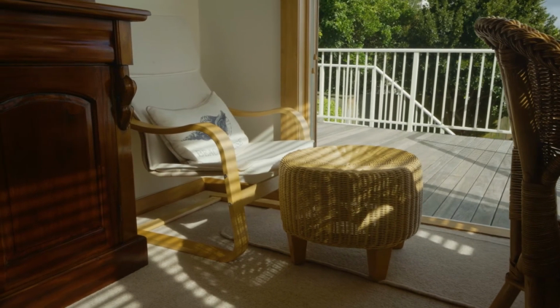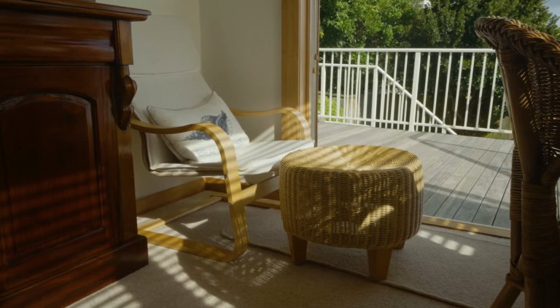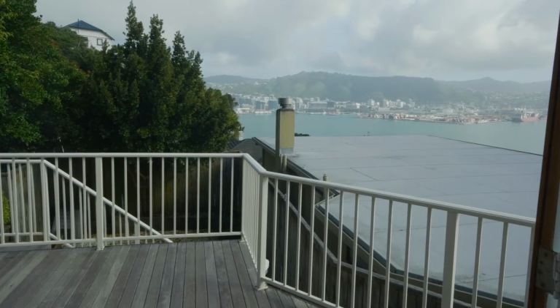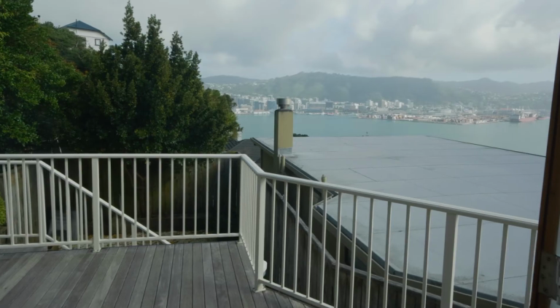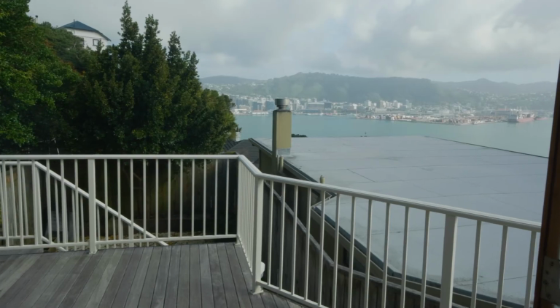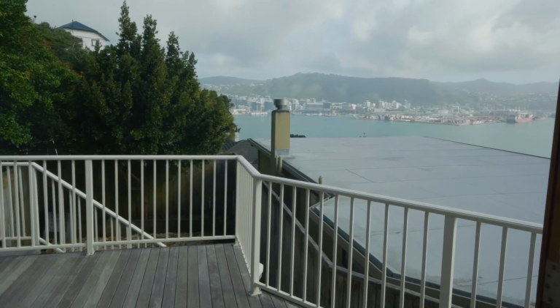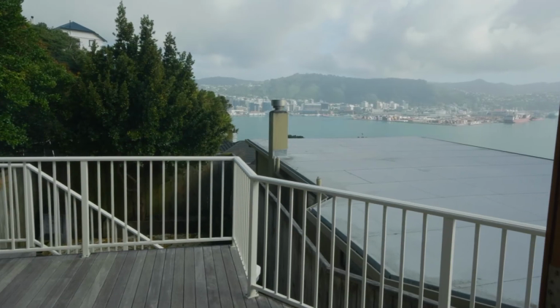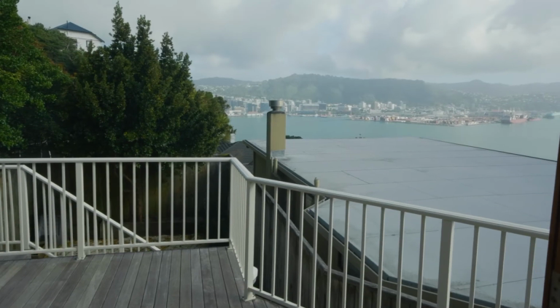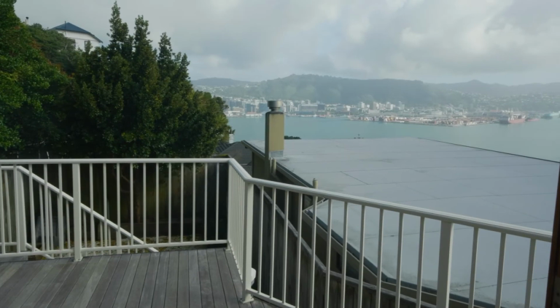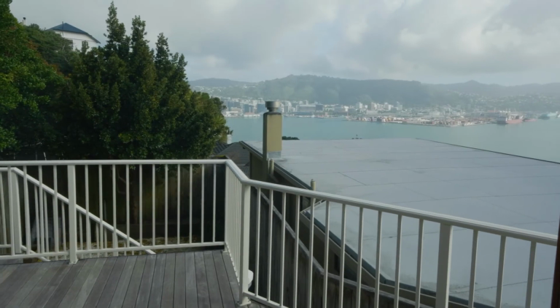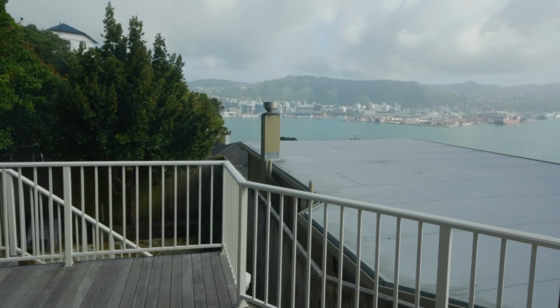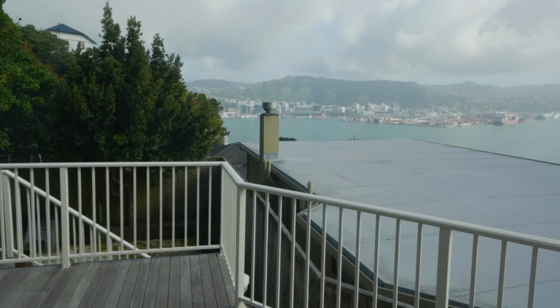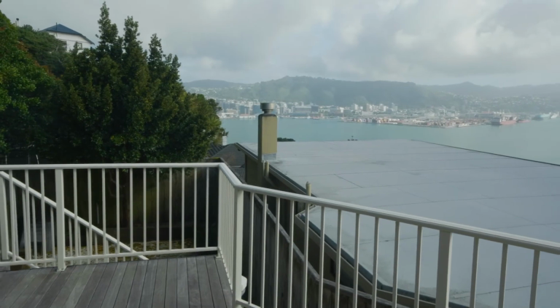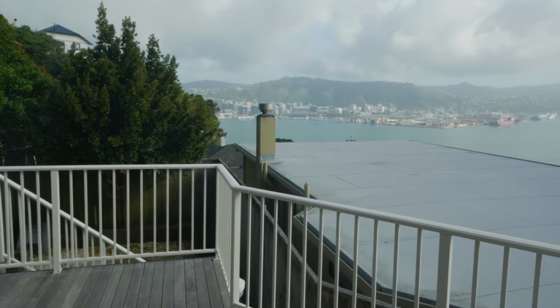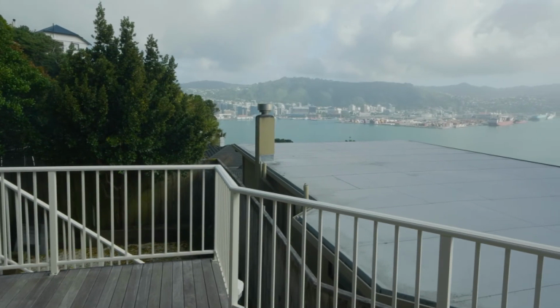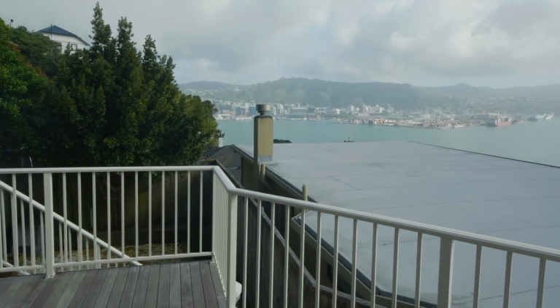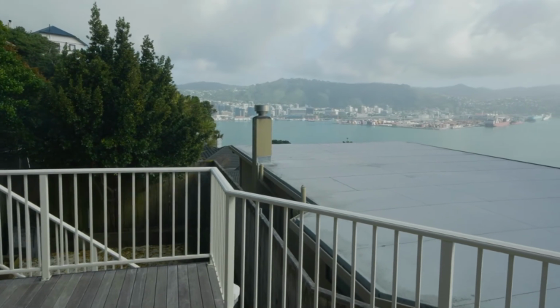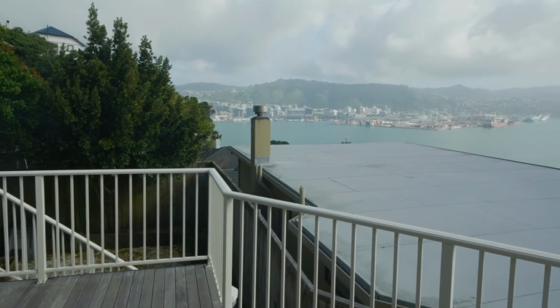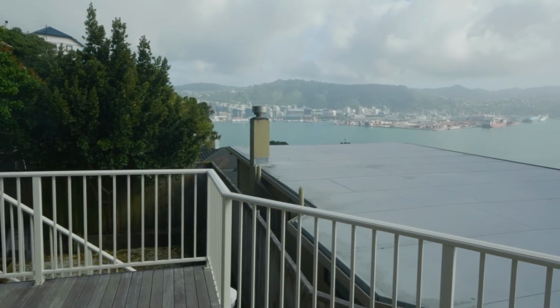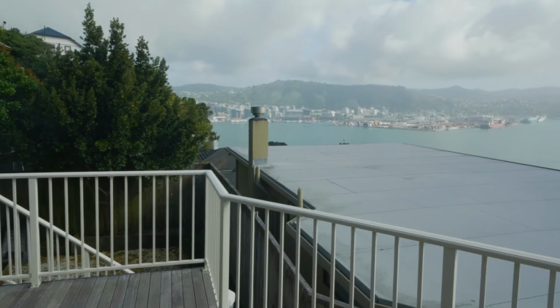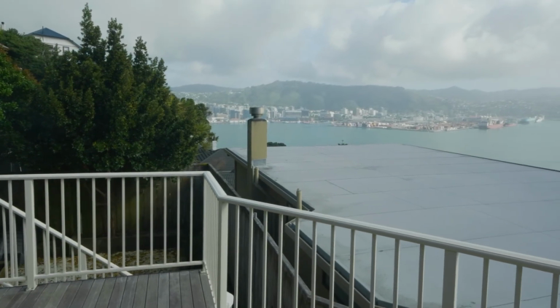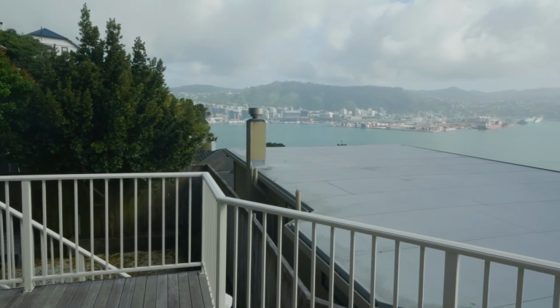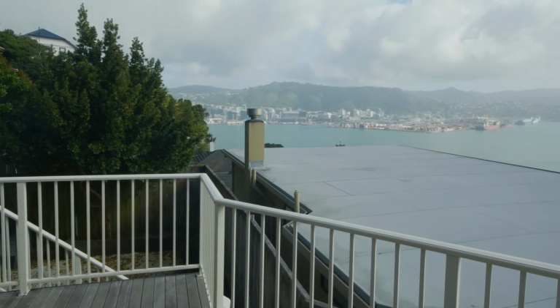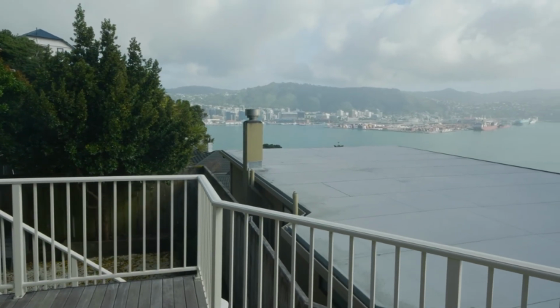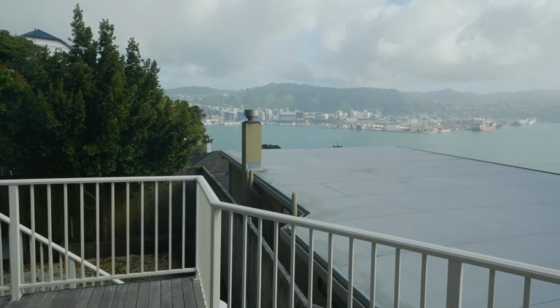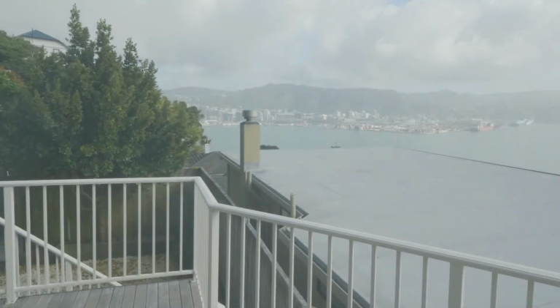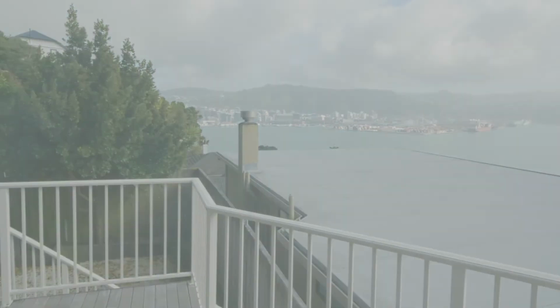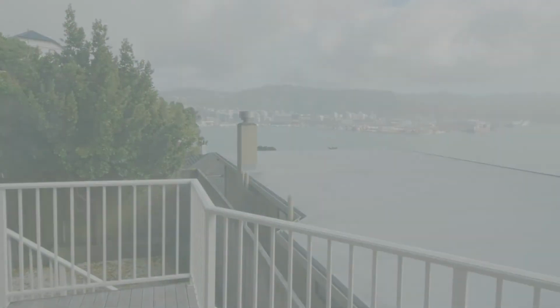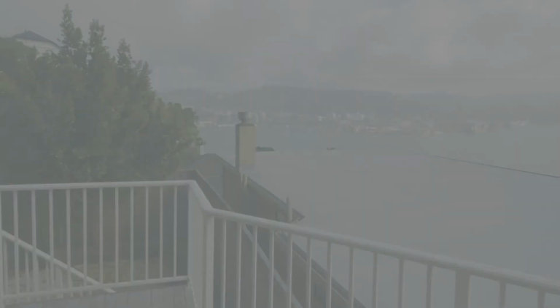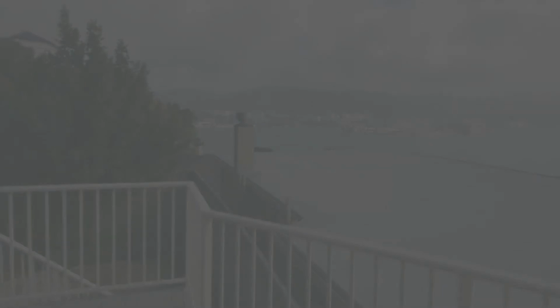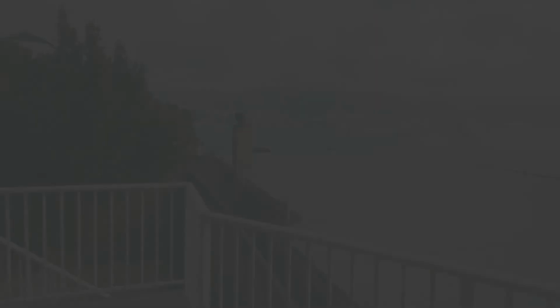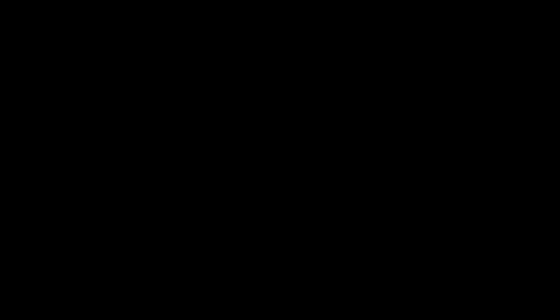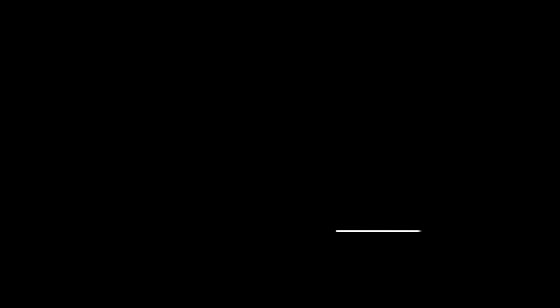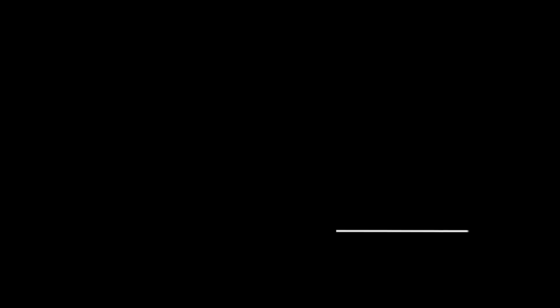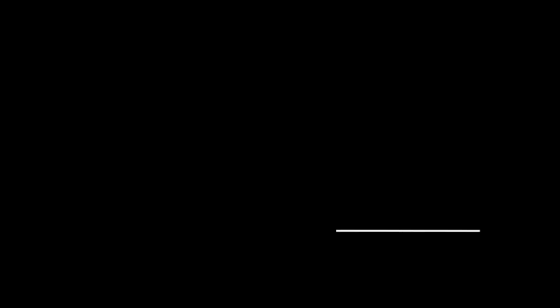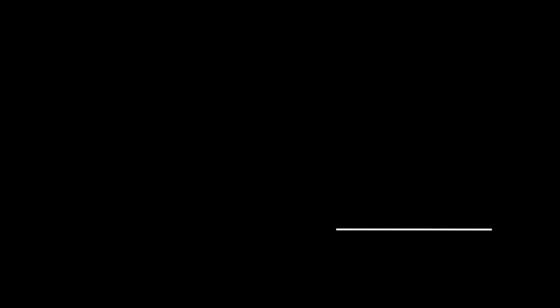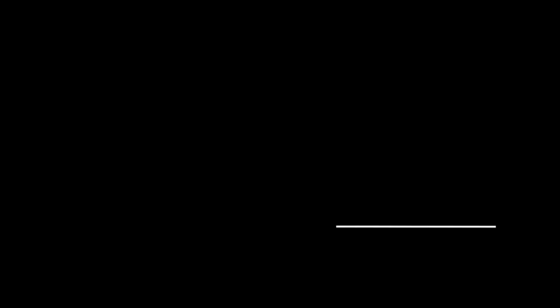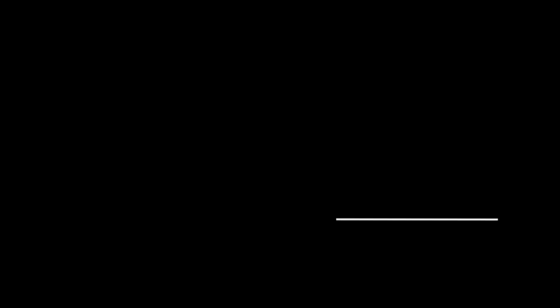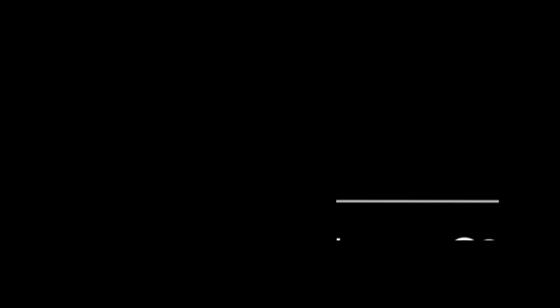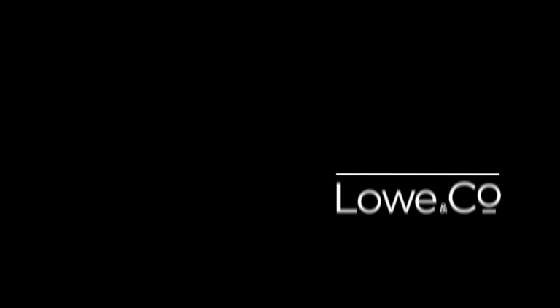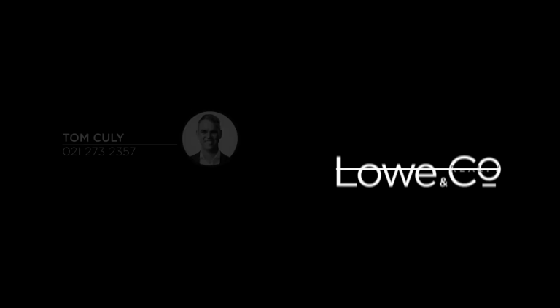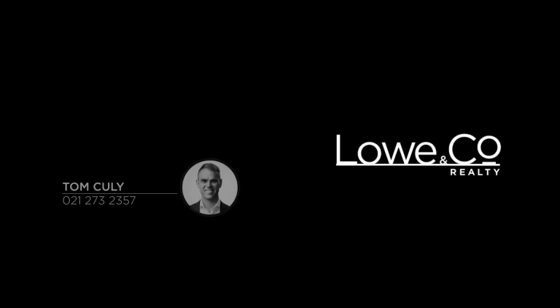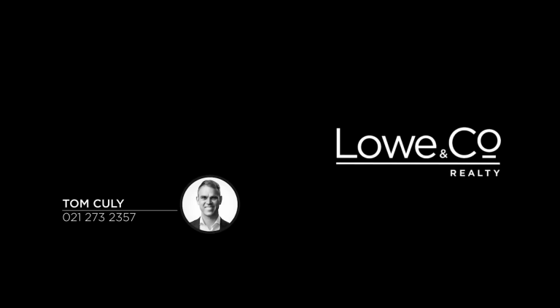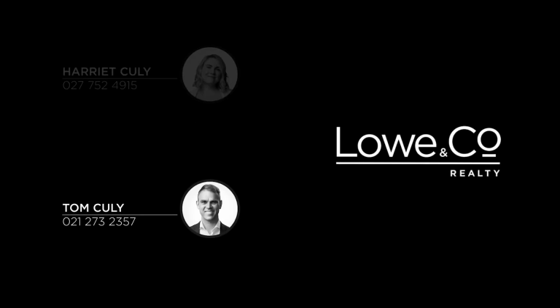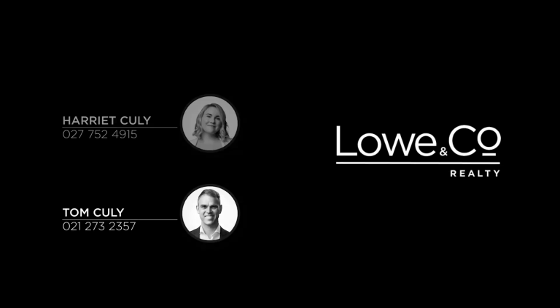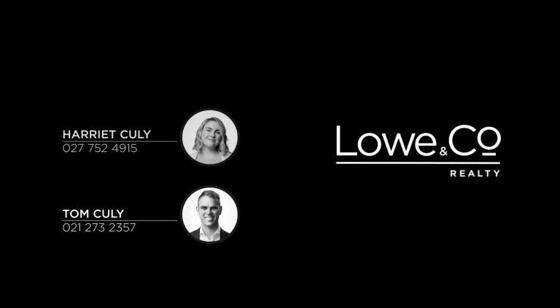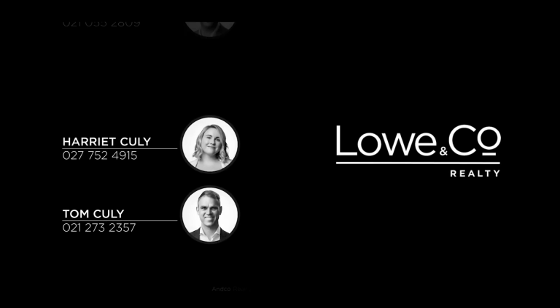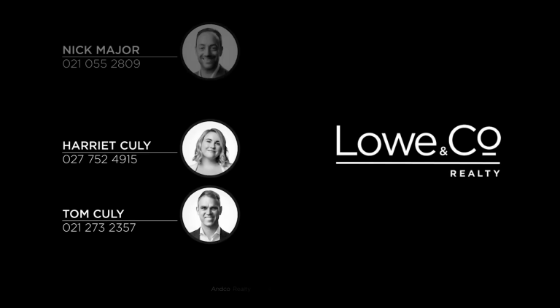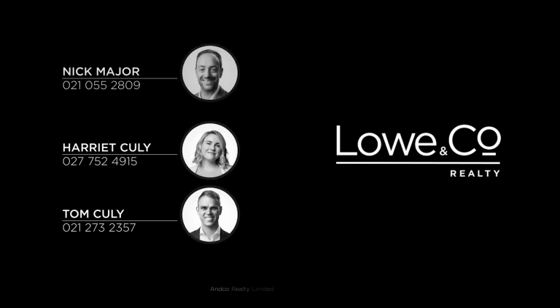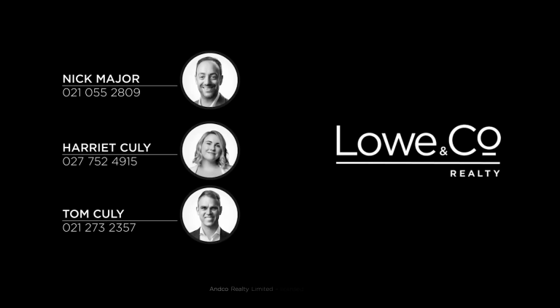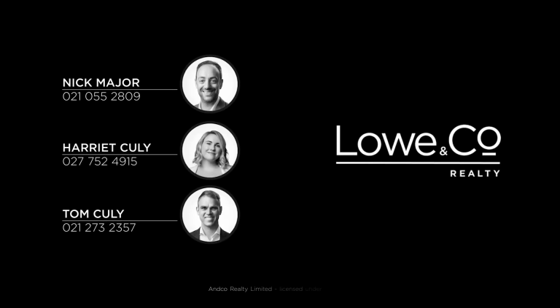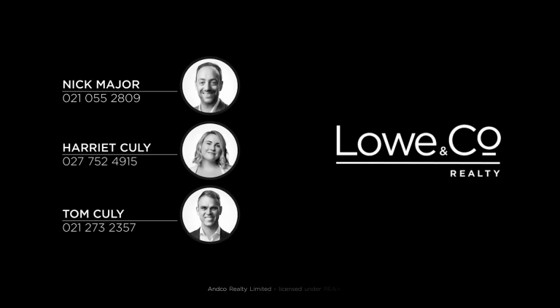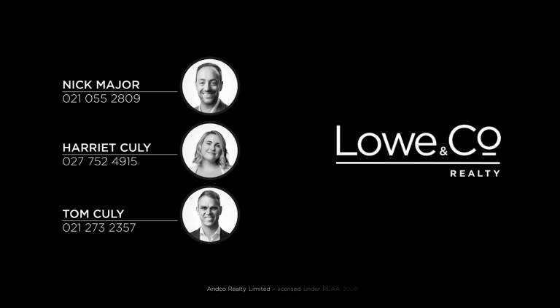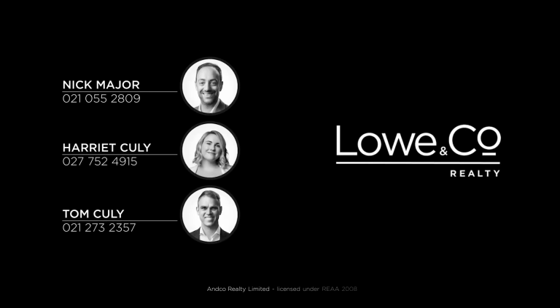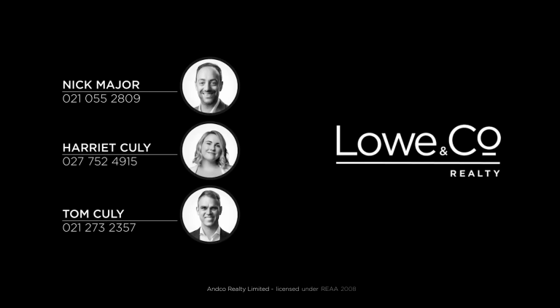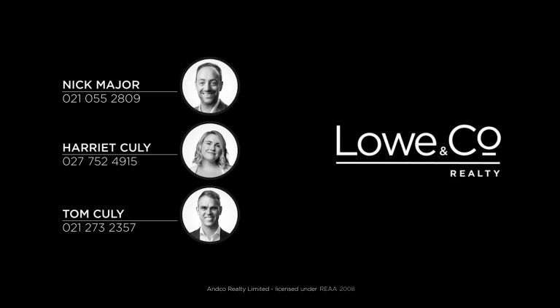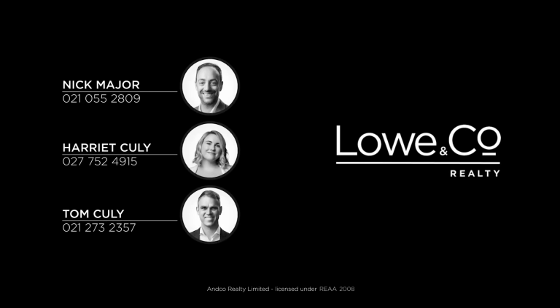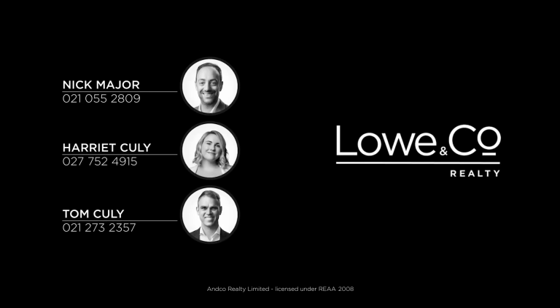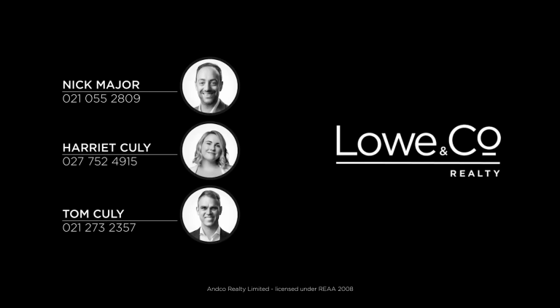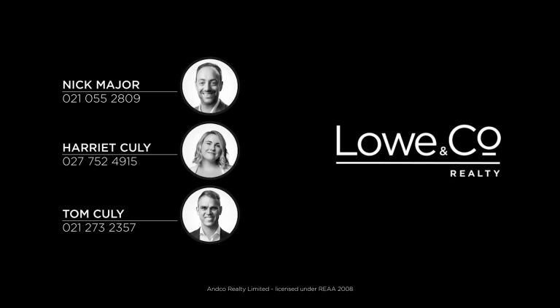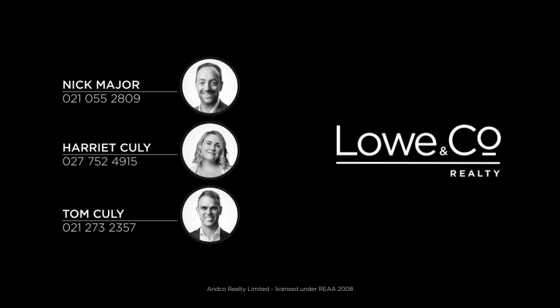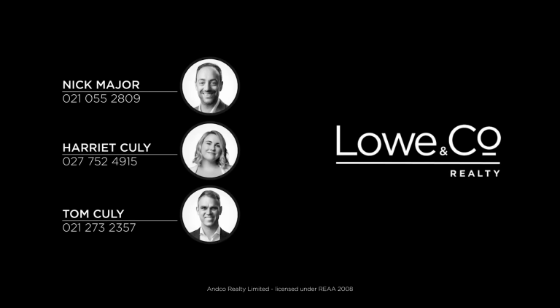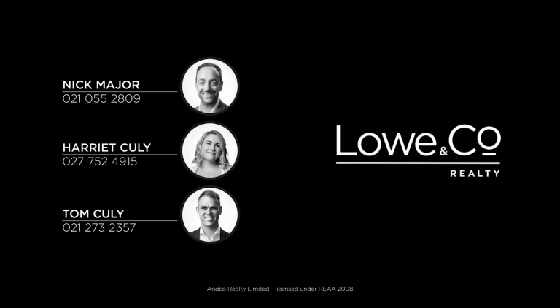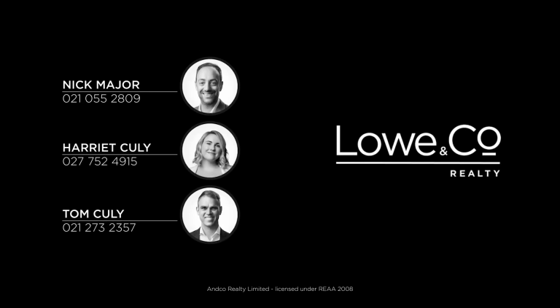With stunning harbour views, you are not going to want to miss this one. See you at Sunday's viewing or call for a private inspection.